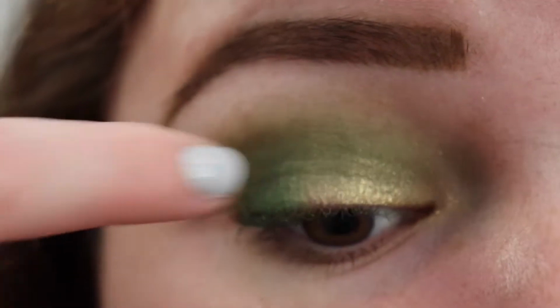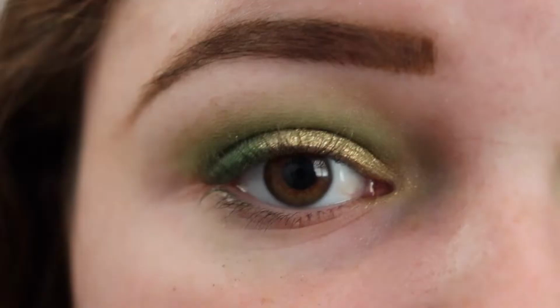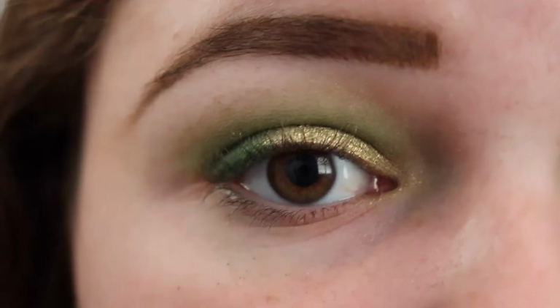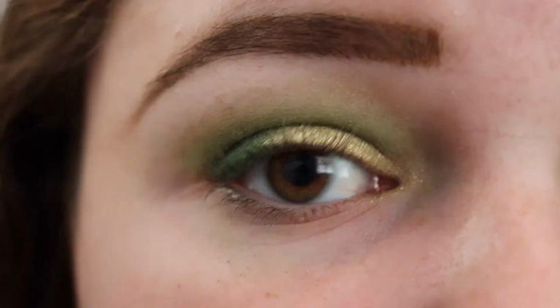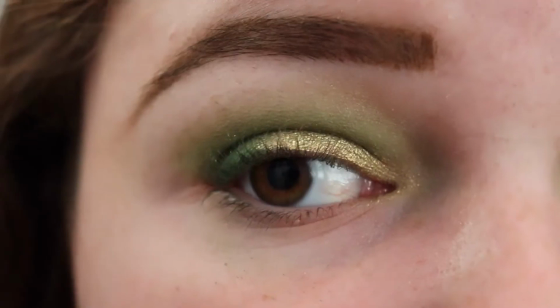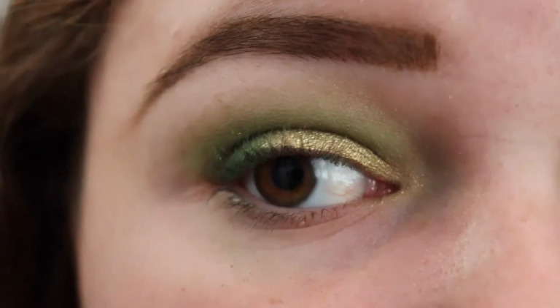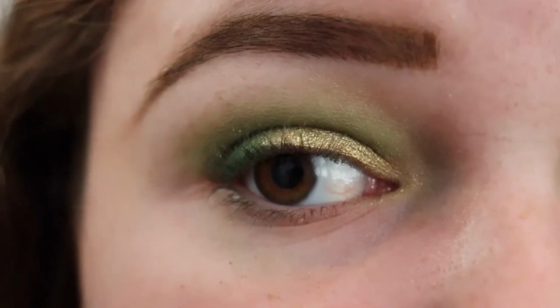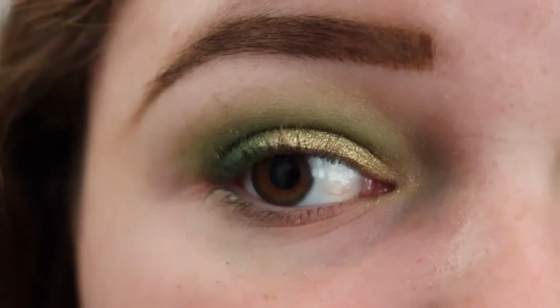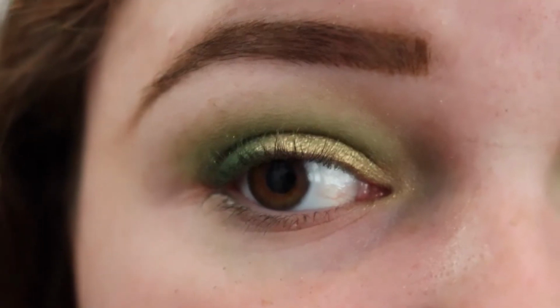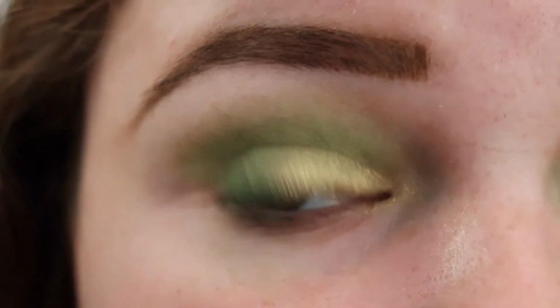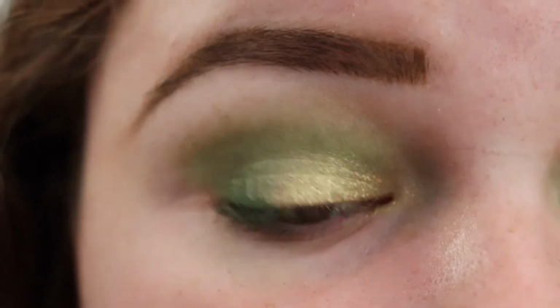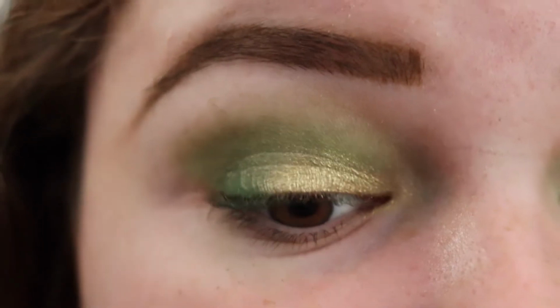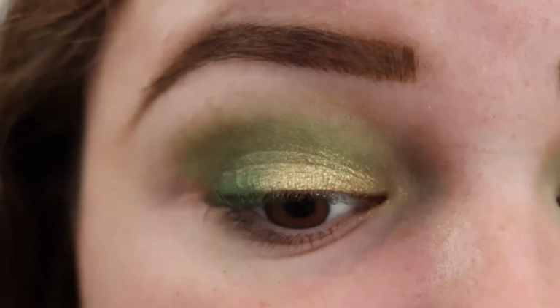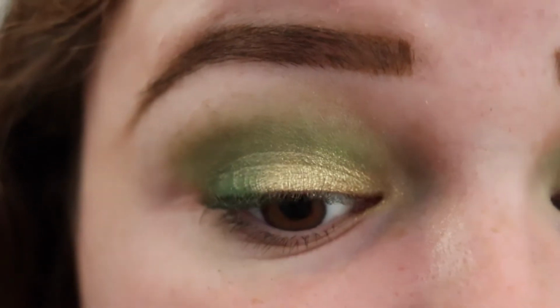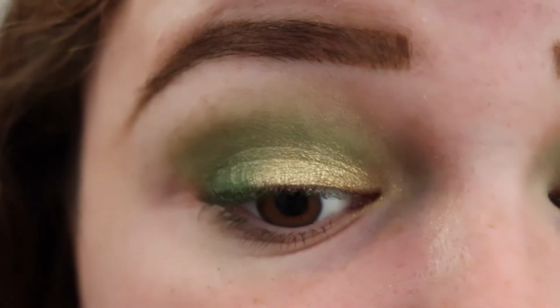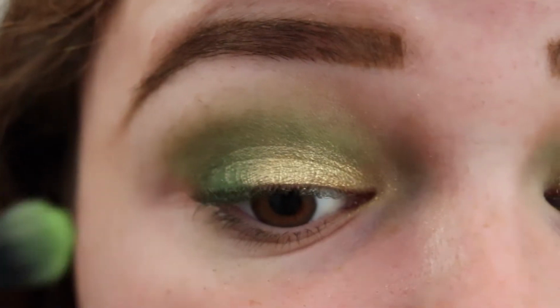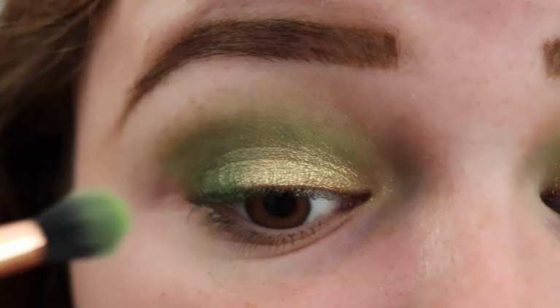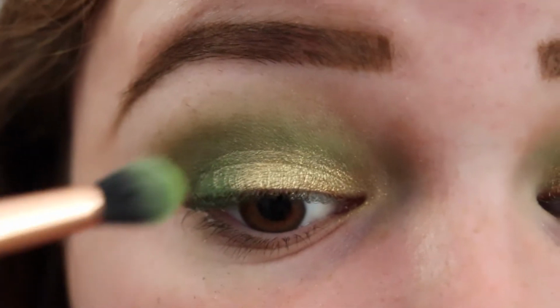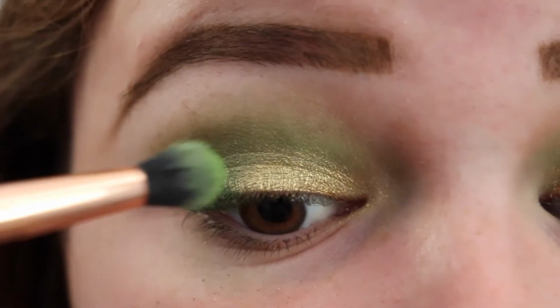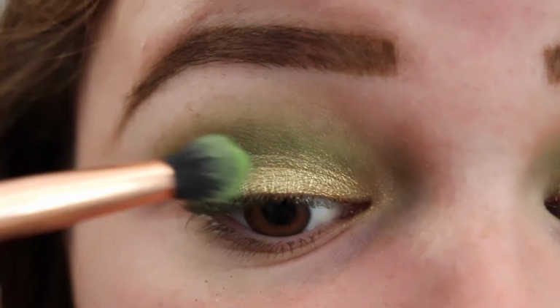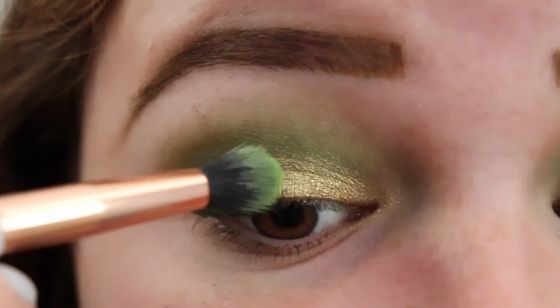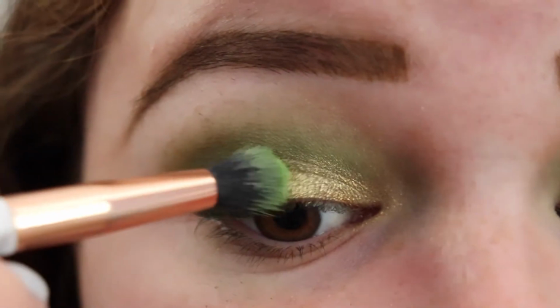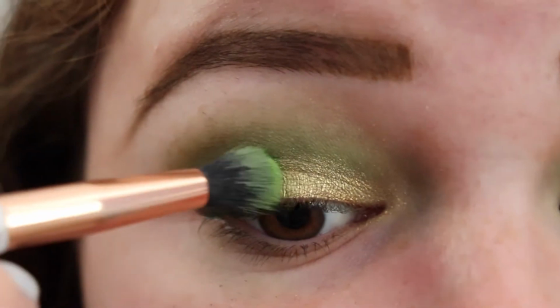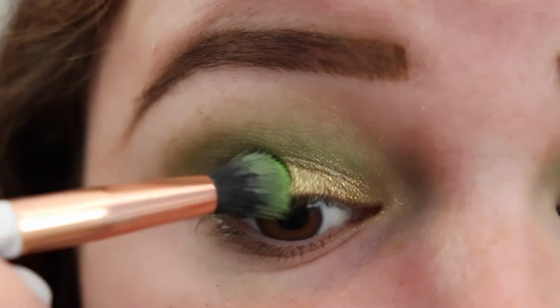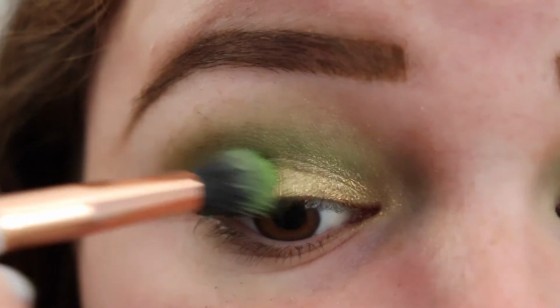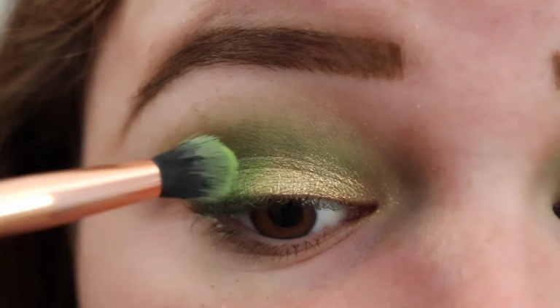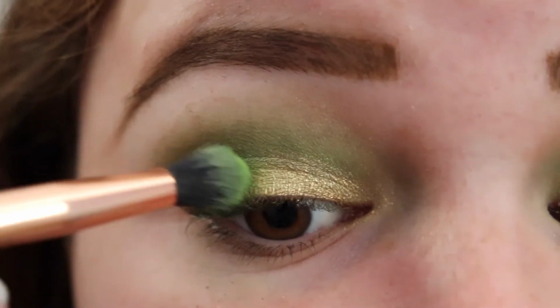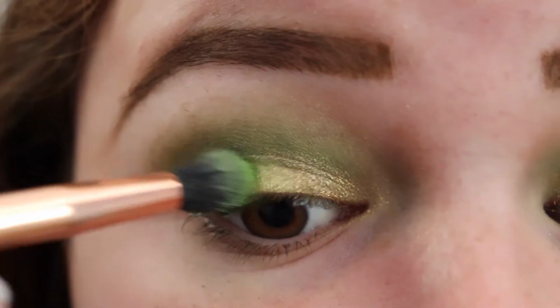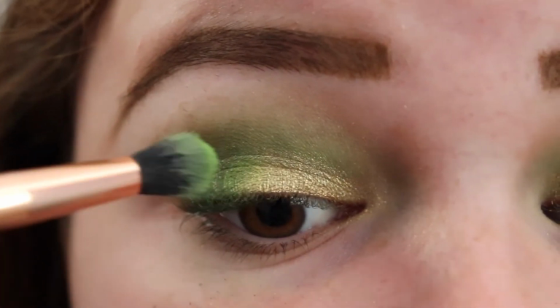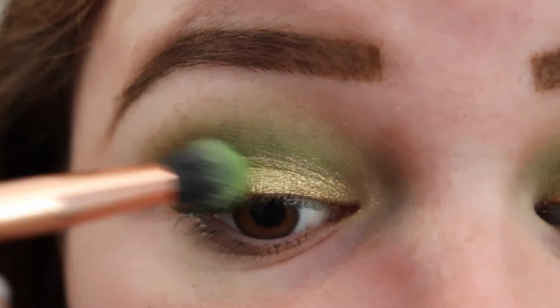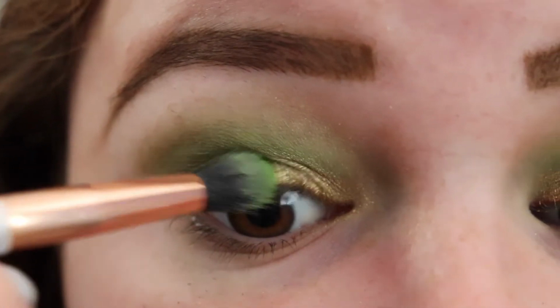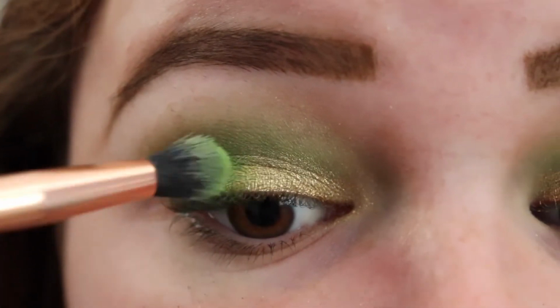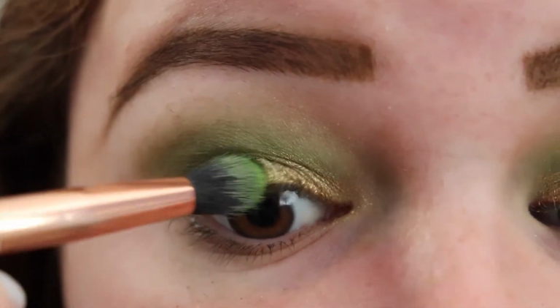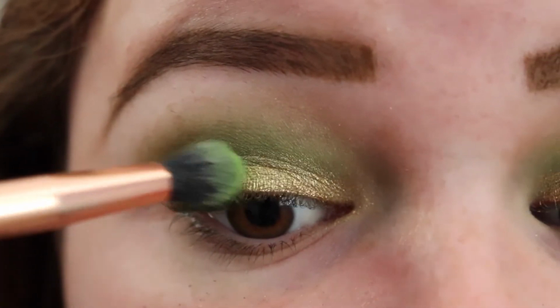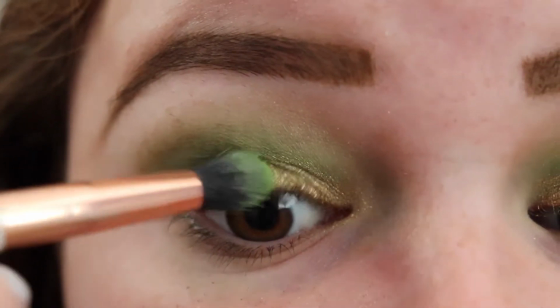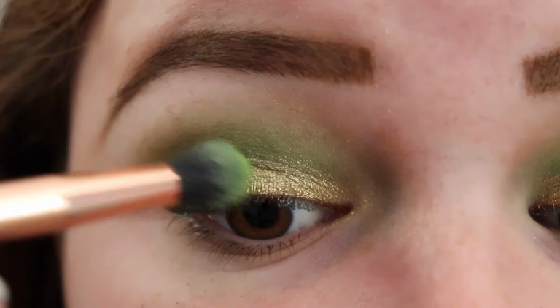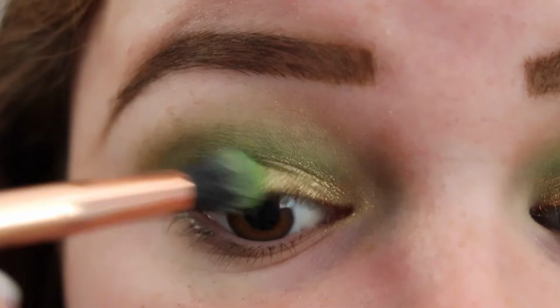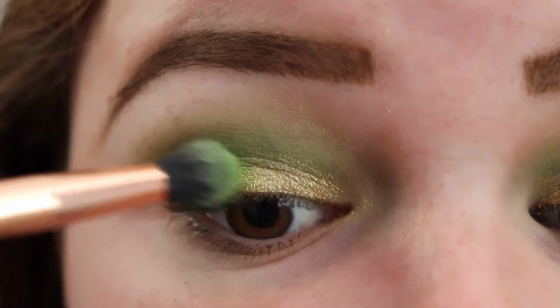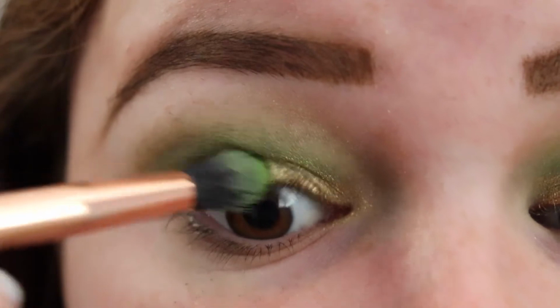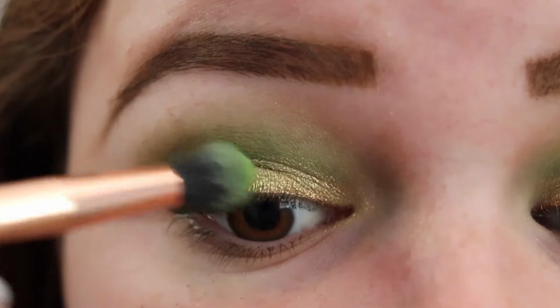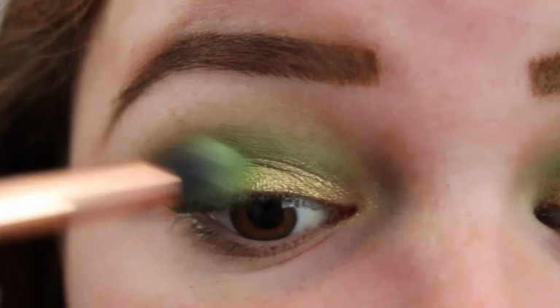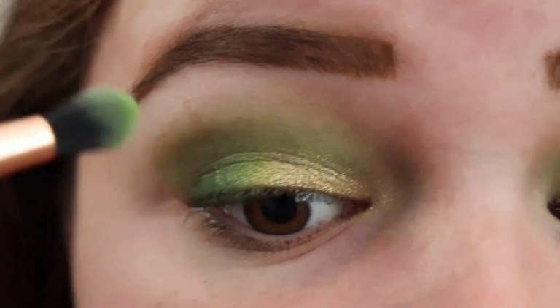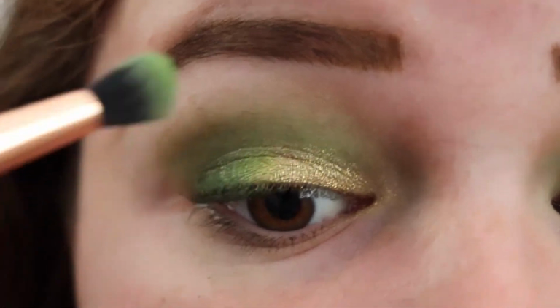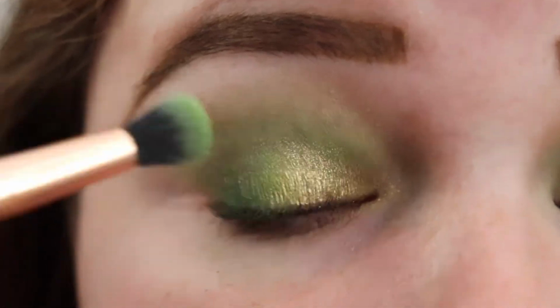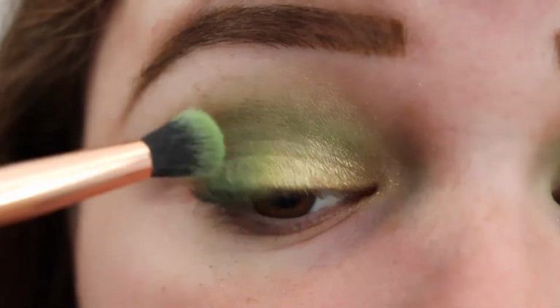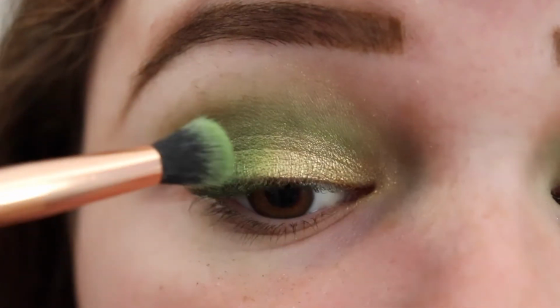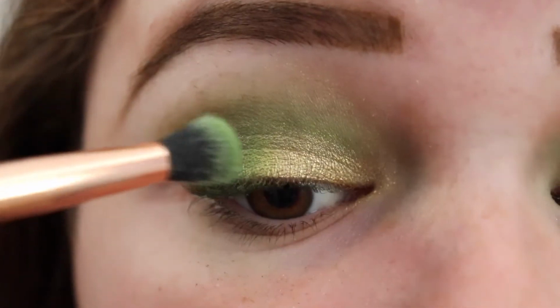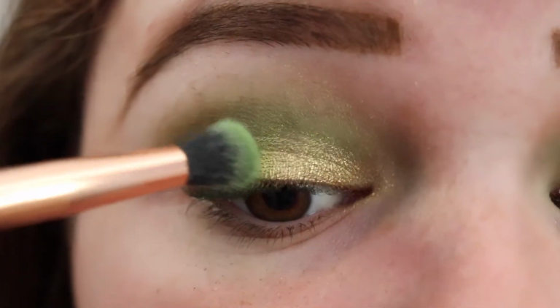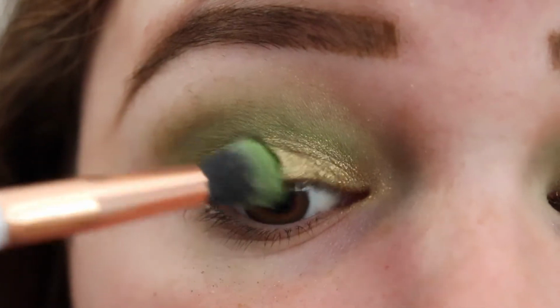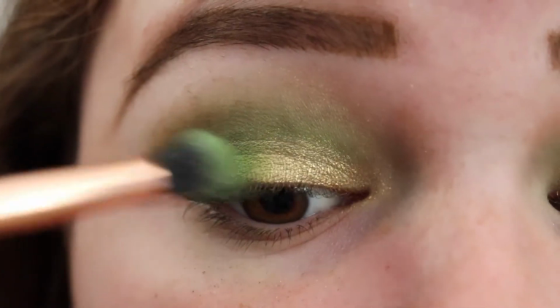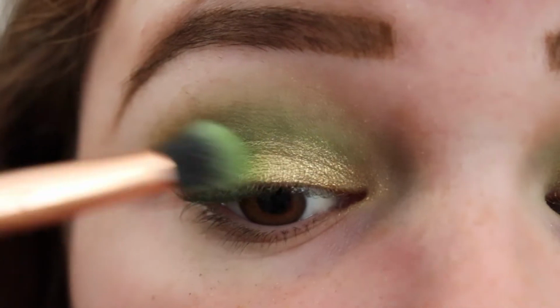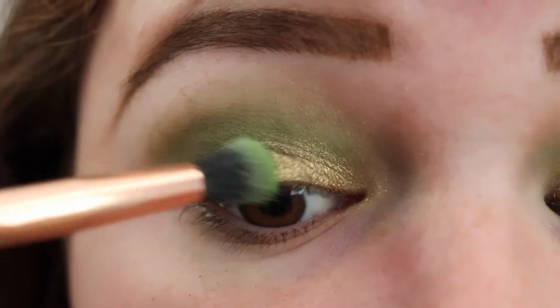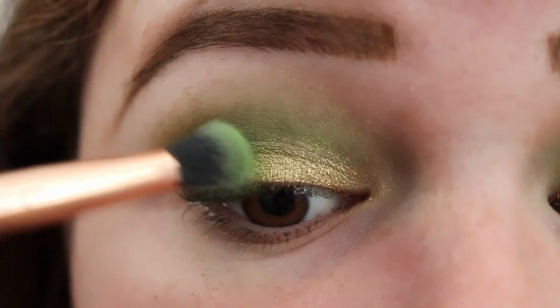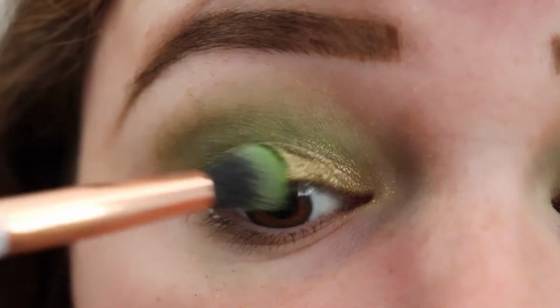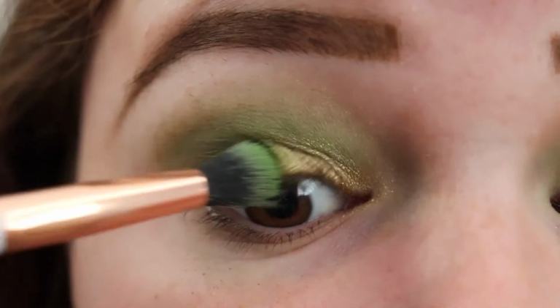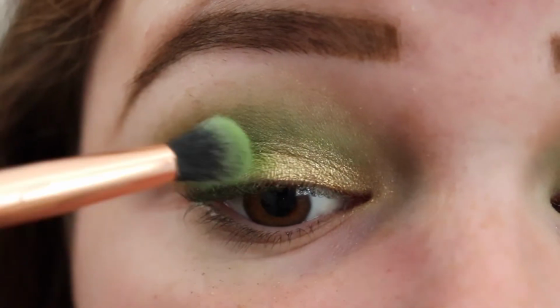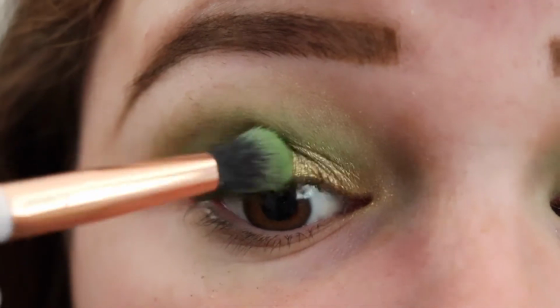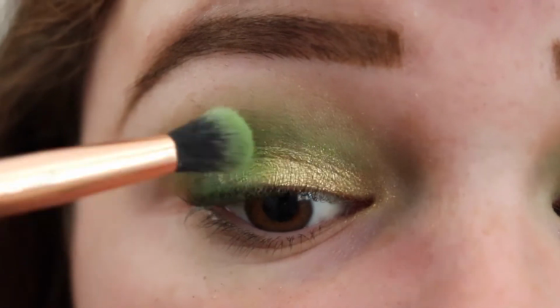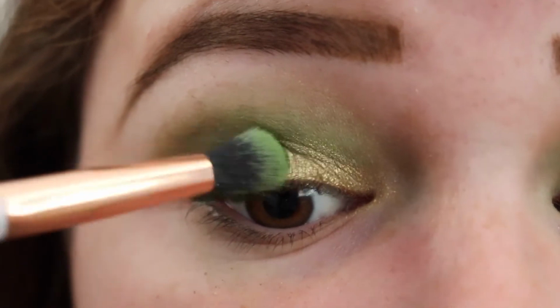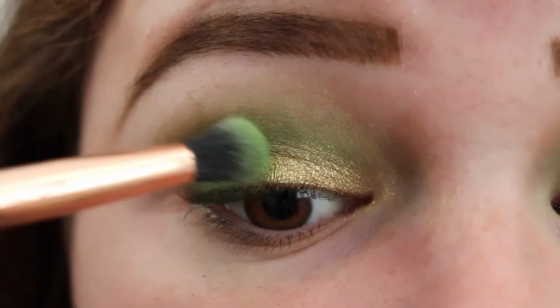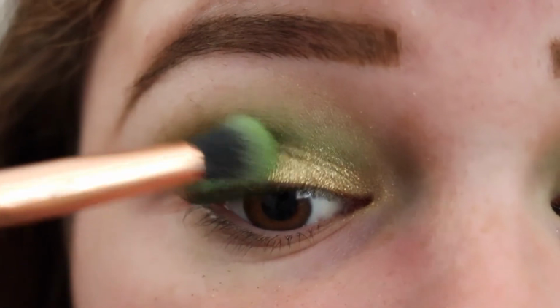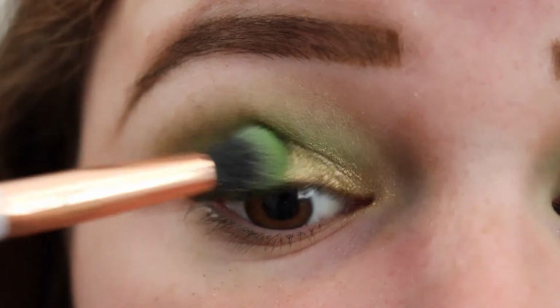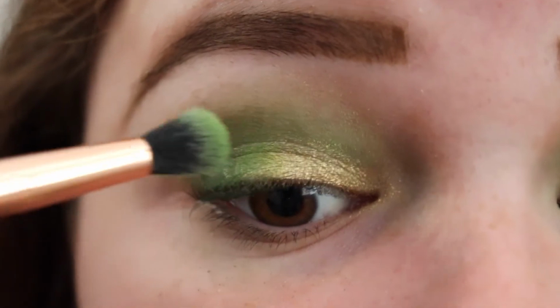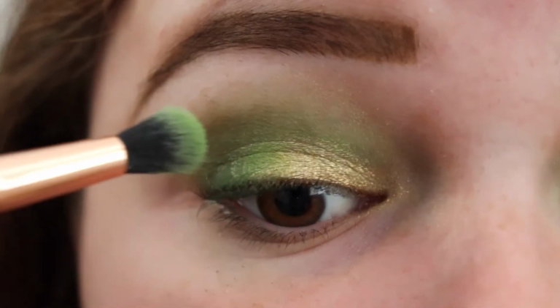Next, I'm going to take the shade Social Blade and just put a little bit of that in between the gold and the dark green.